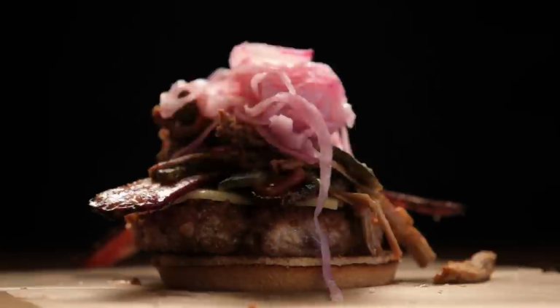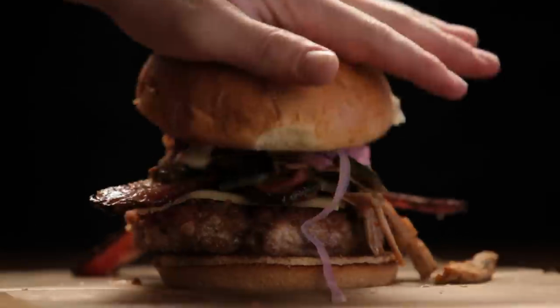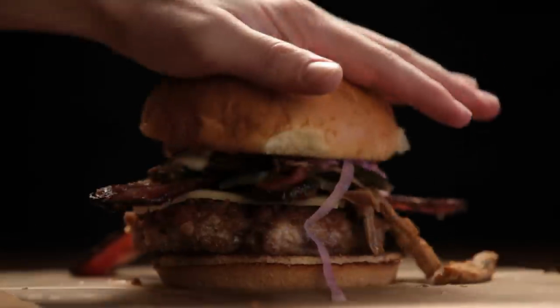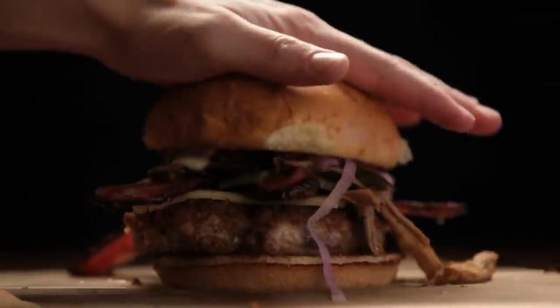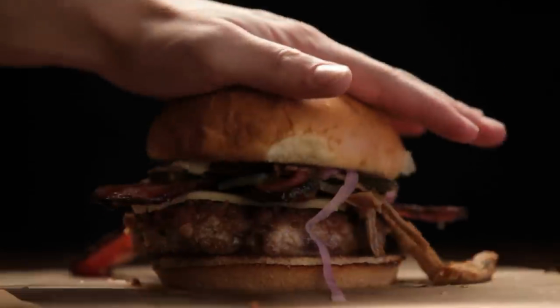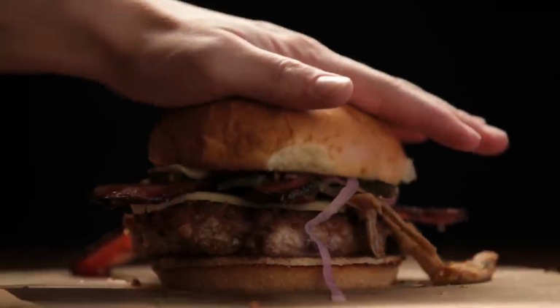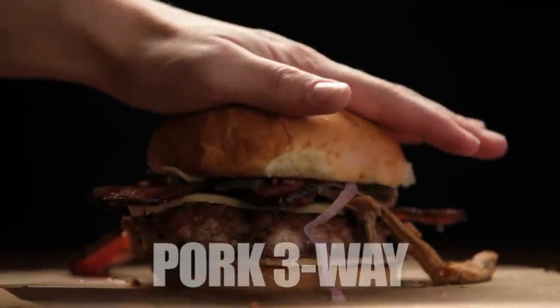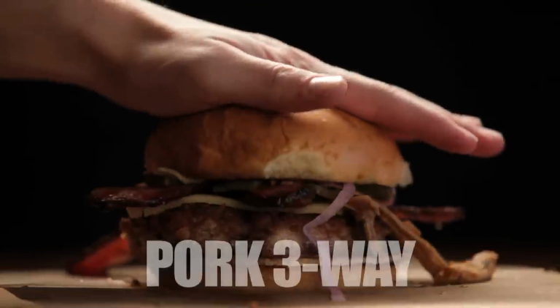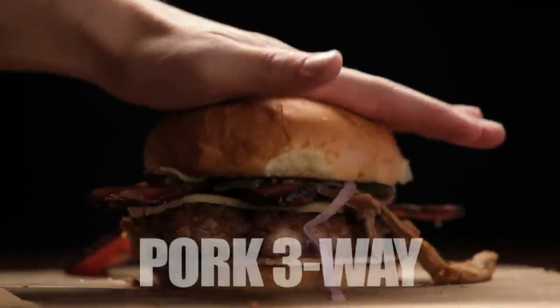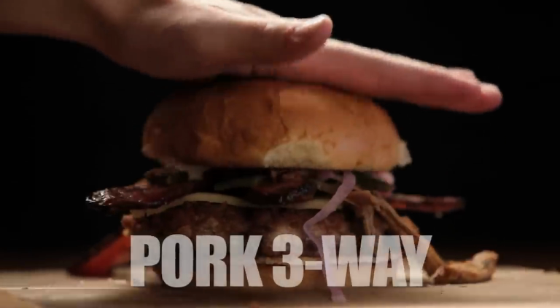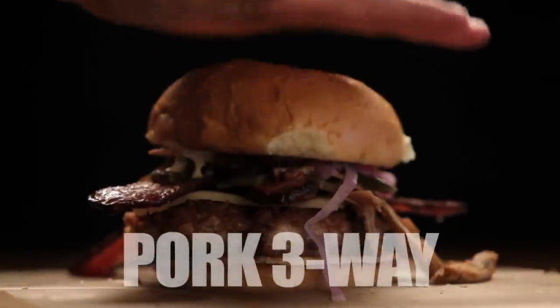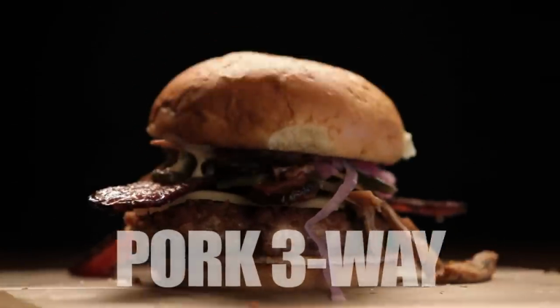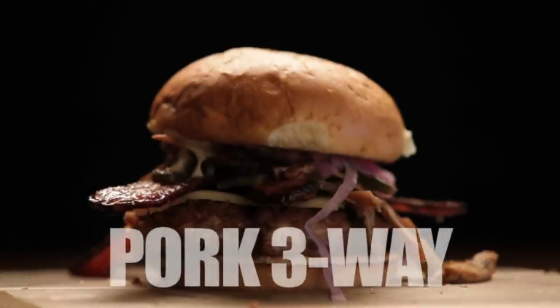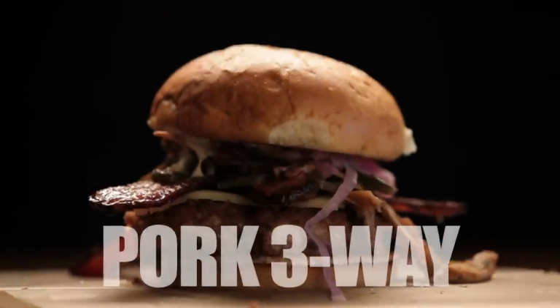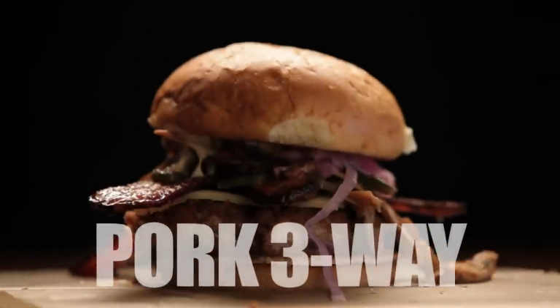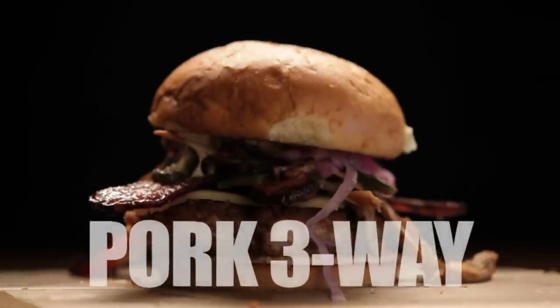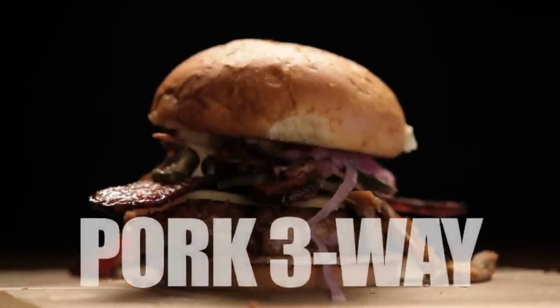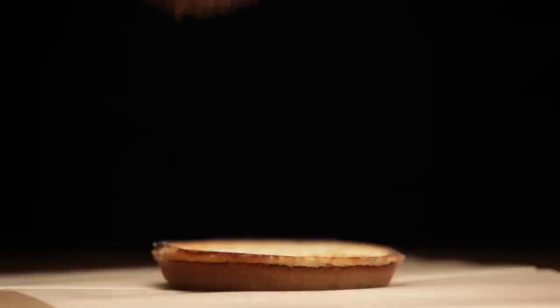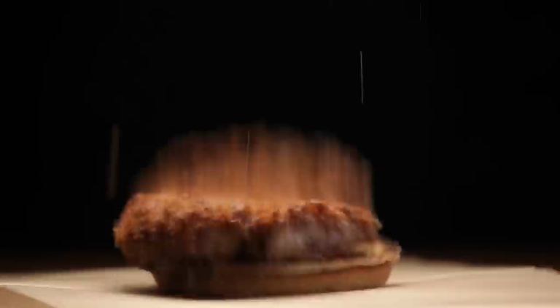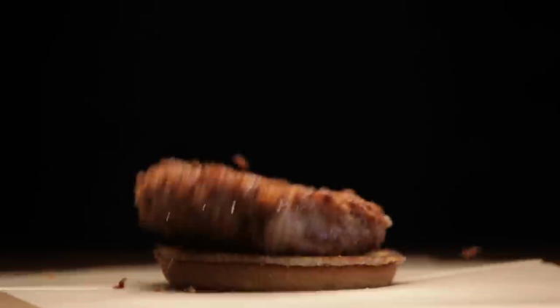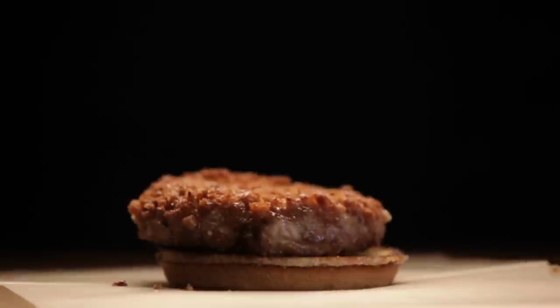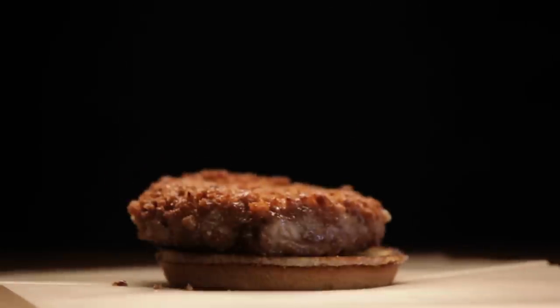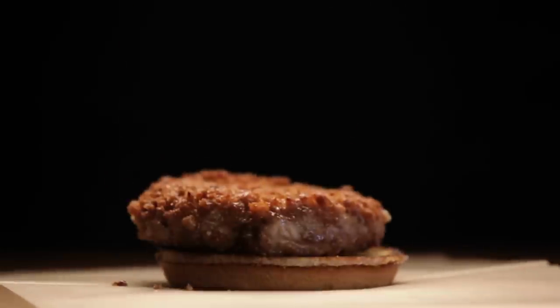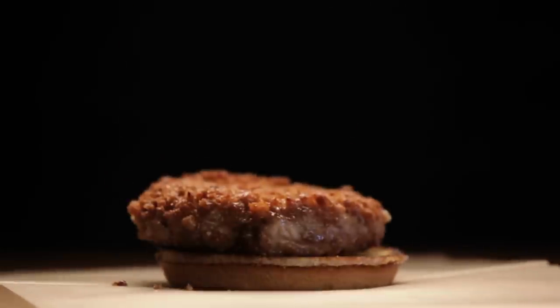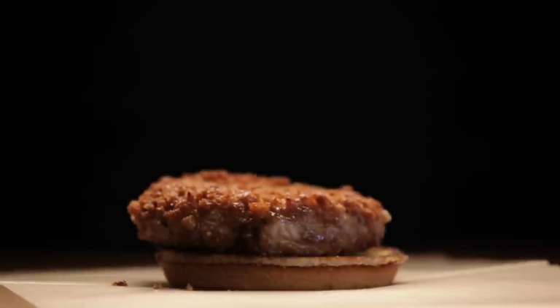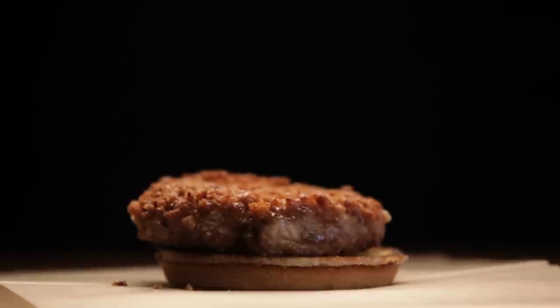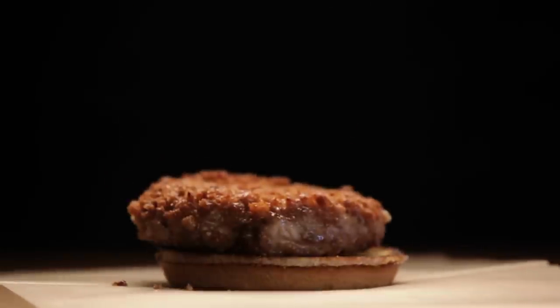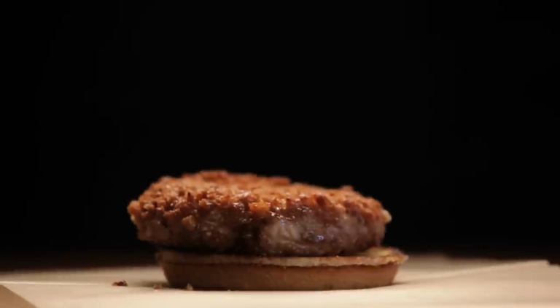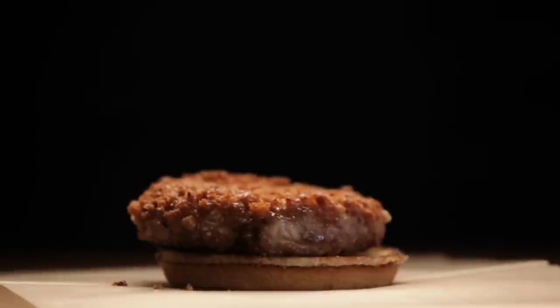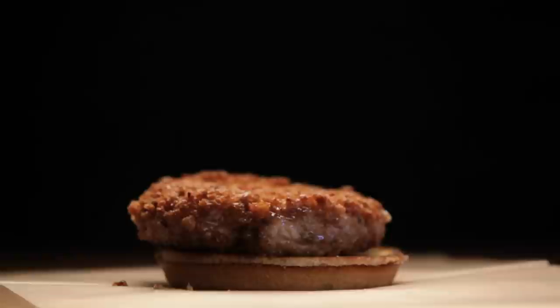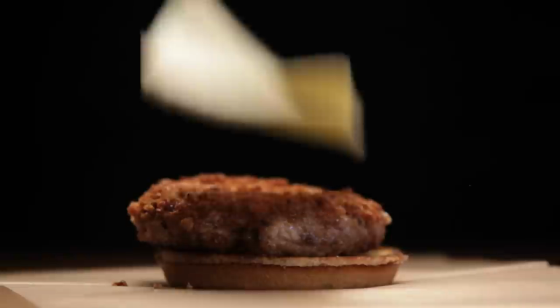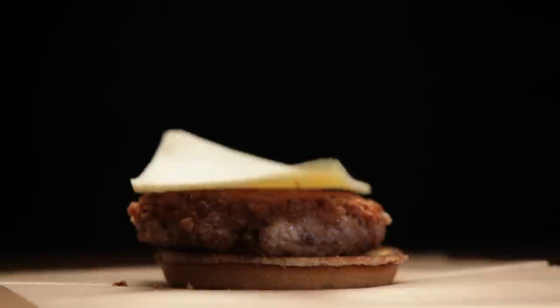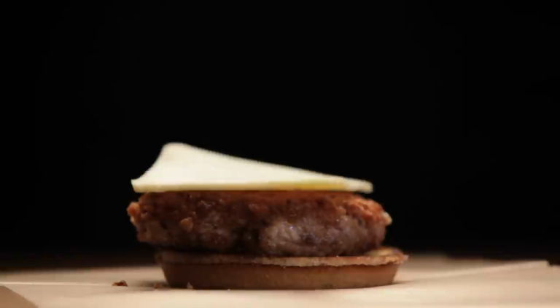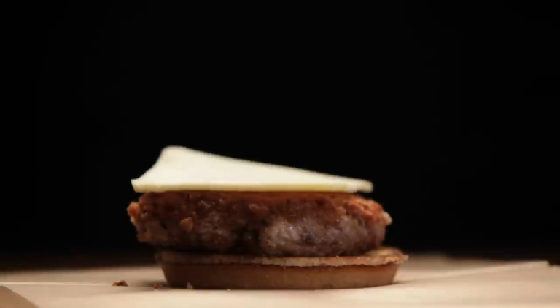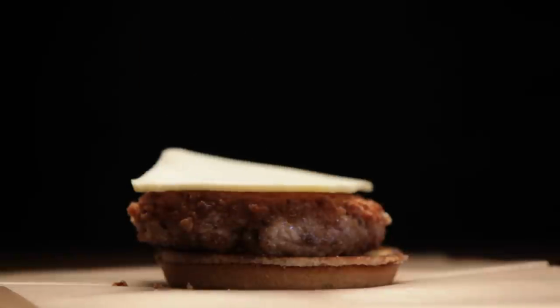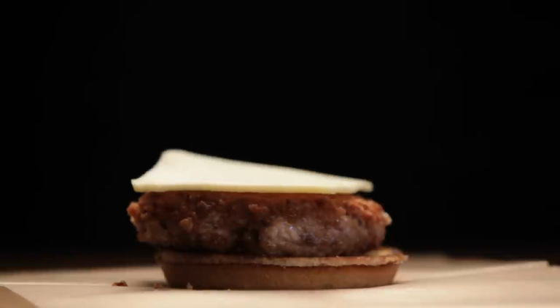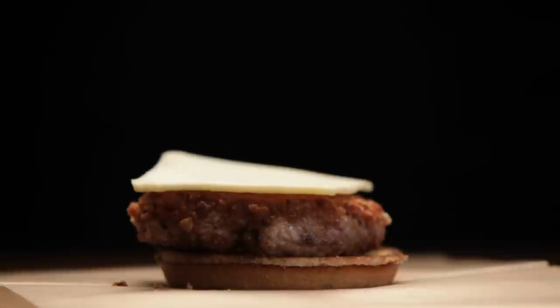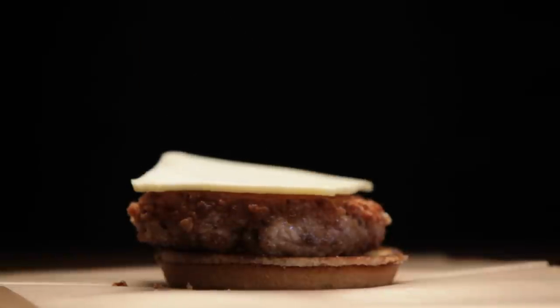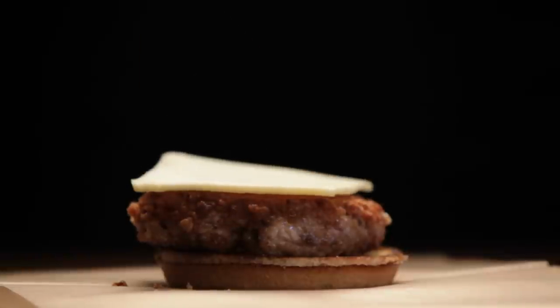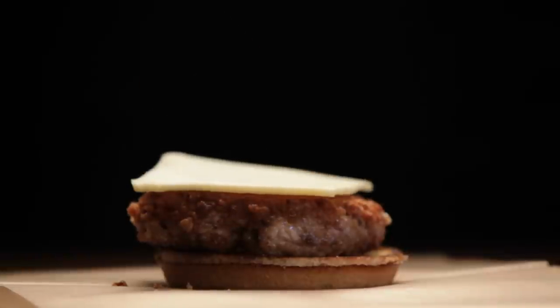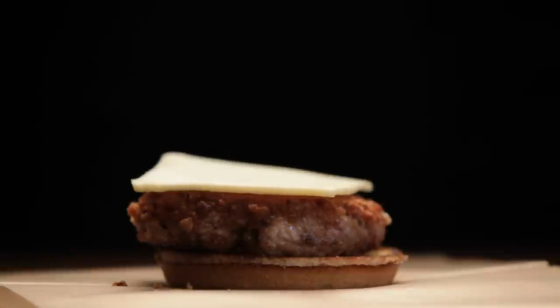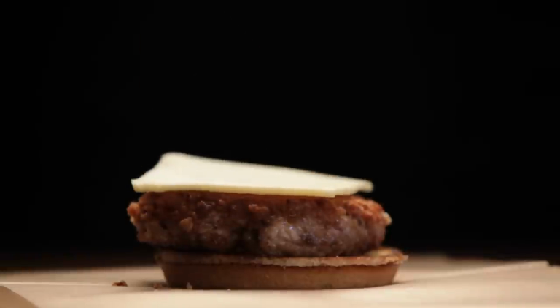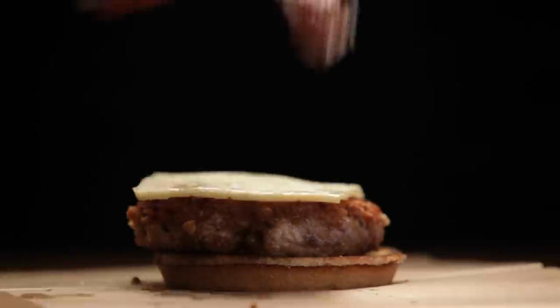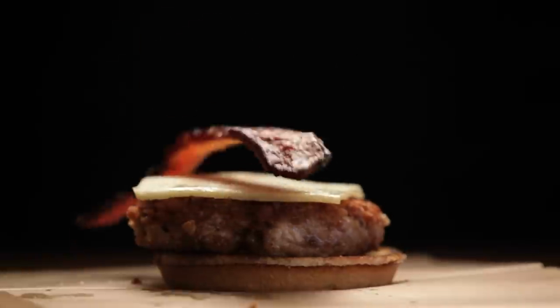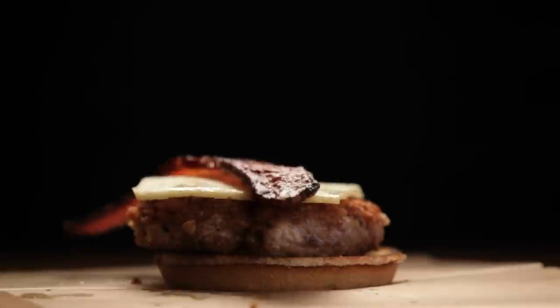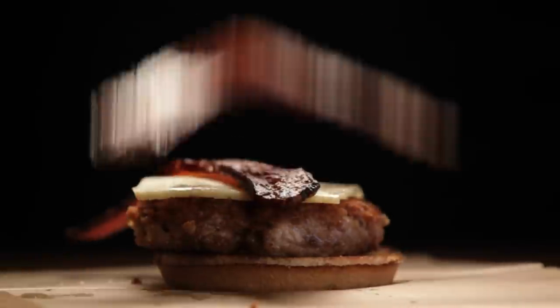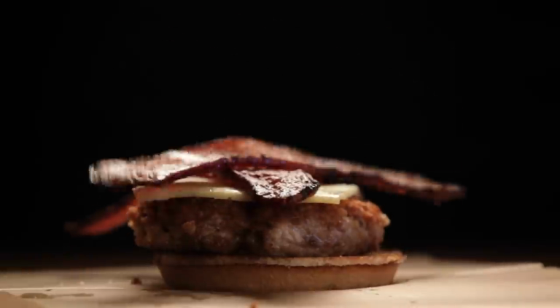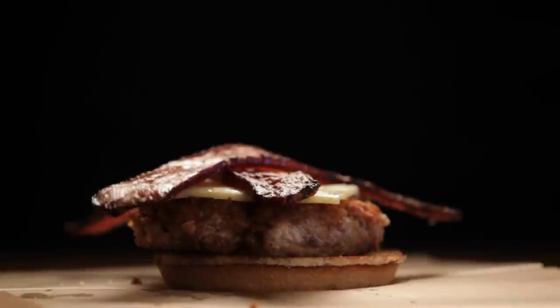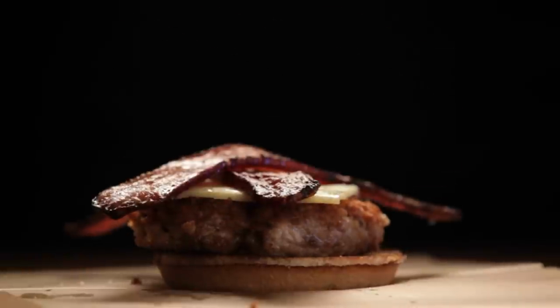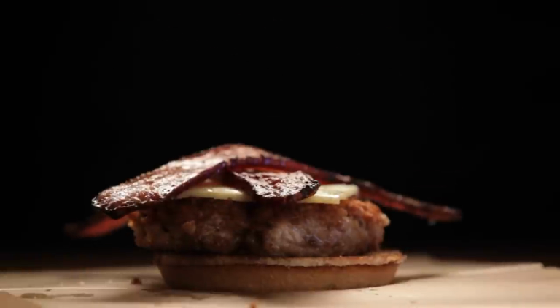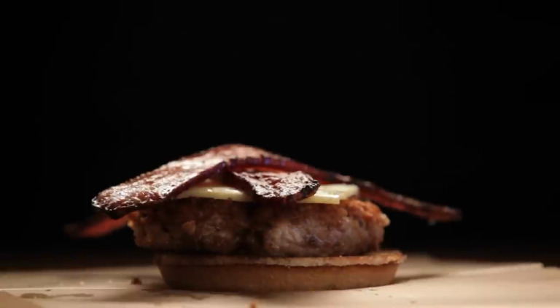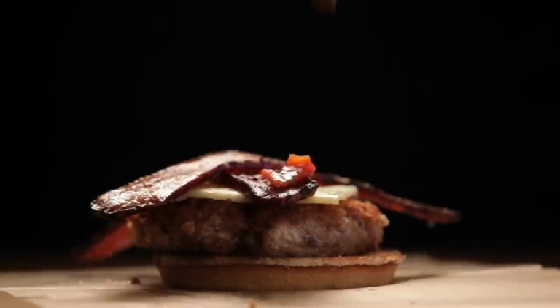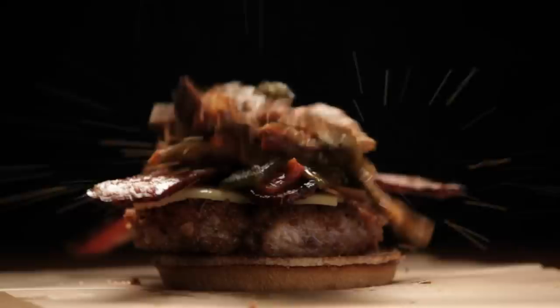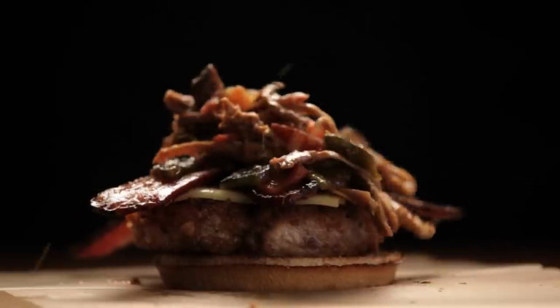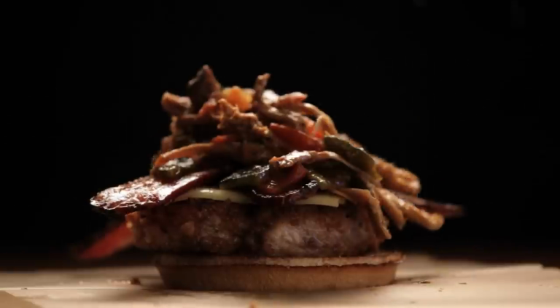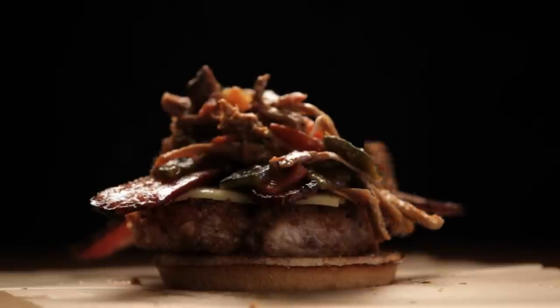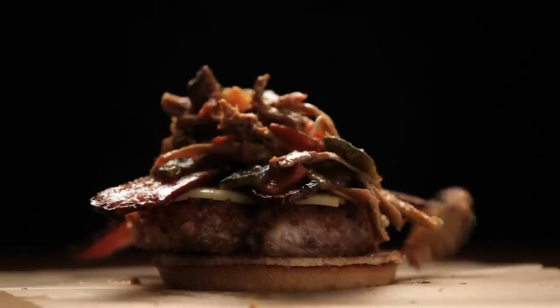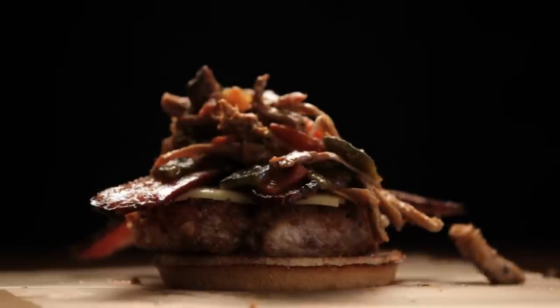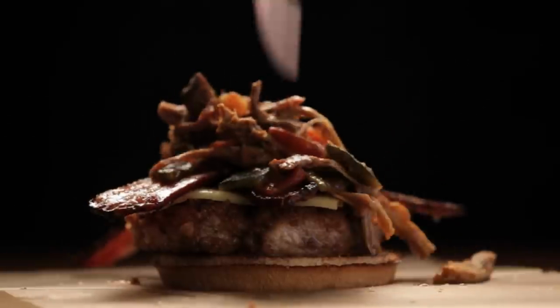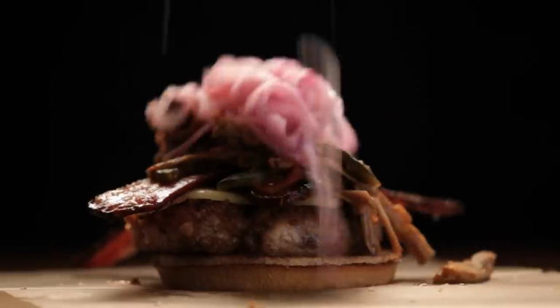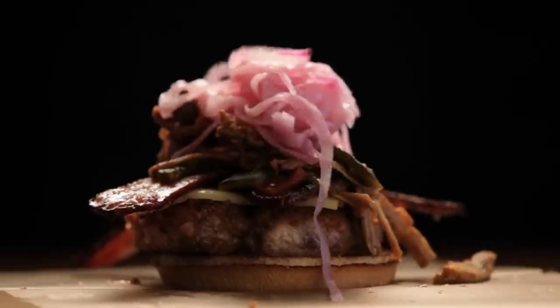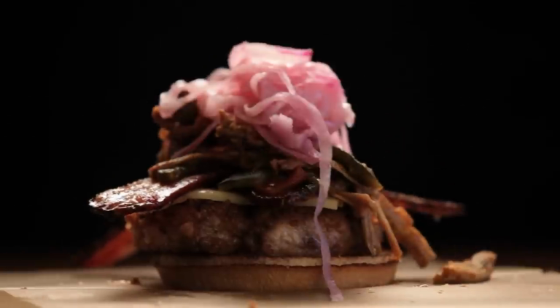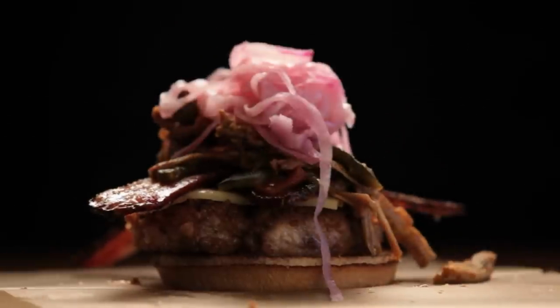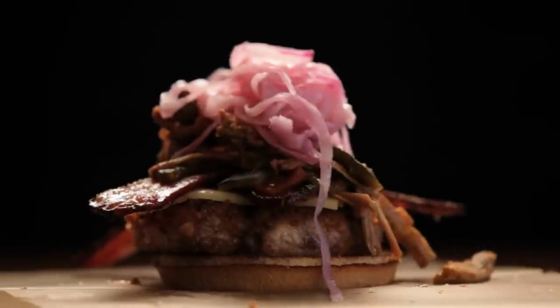Introducing the Pork Three-Way: pan-seared pork burger, Swiss cheese, candied bacon, and smoked pork relish.